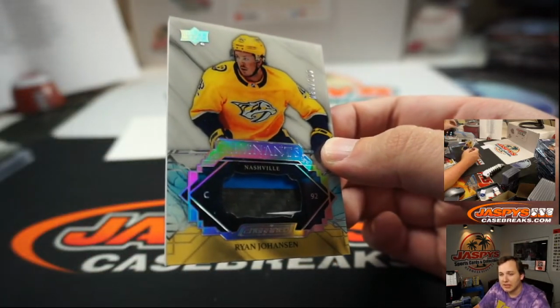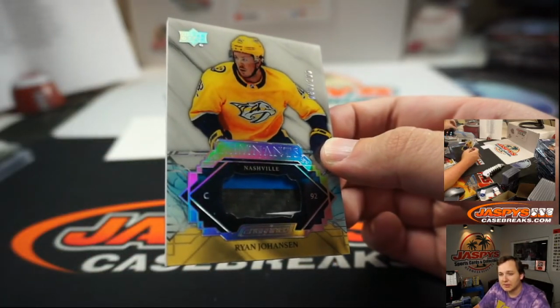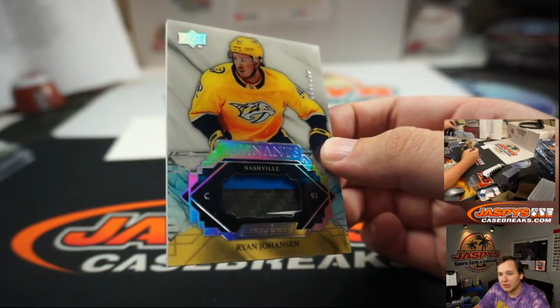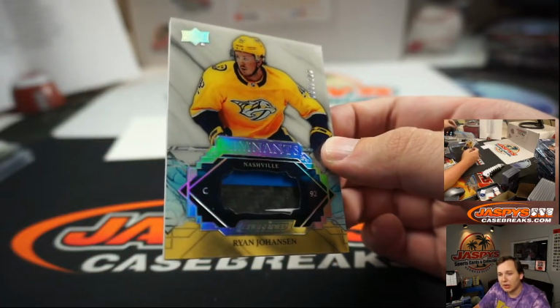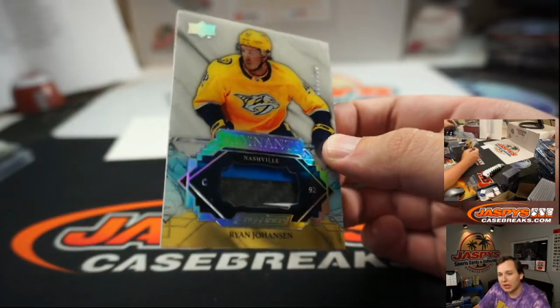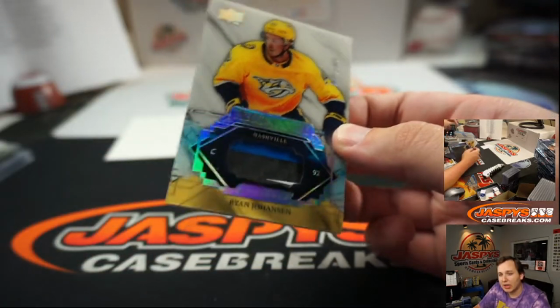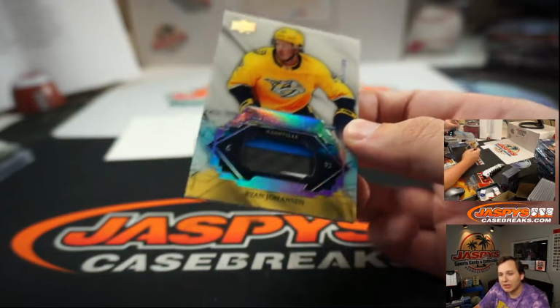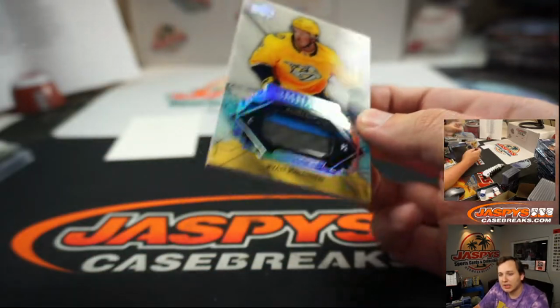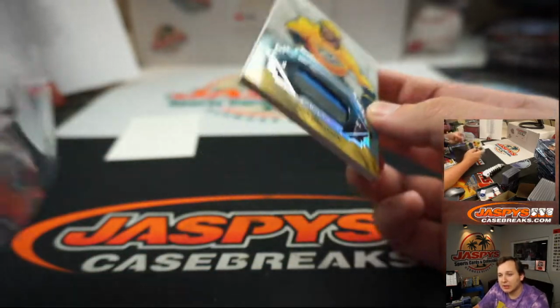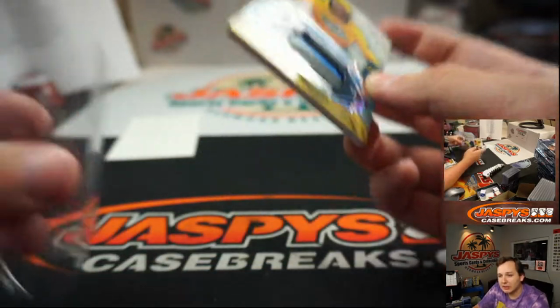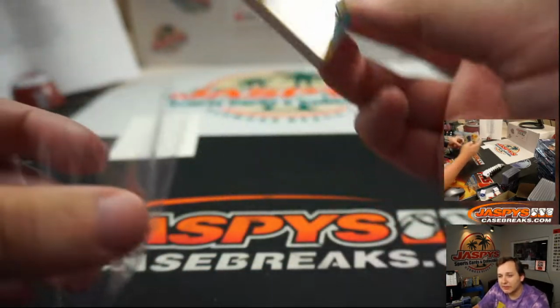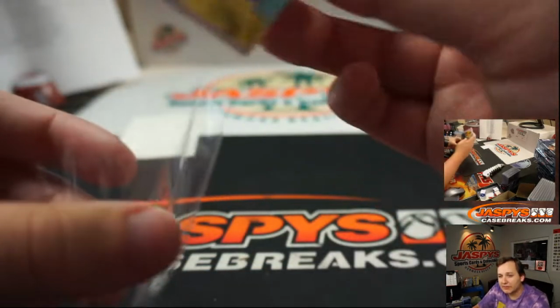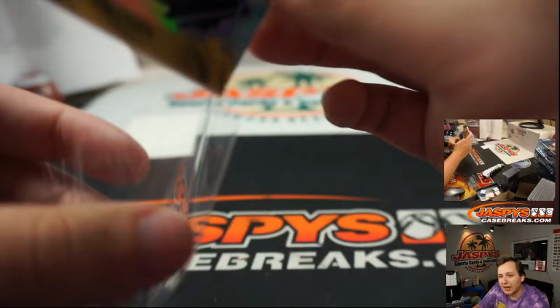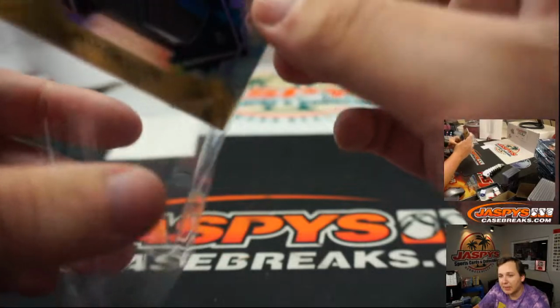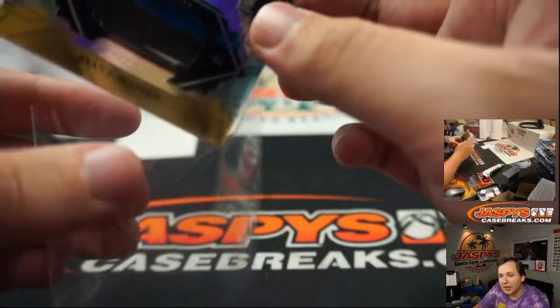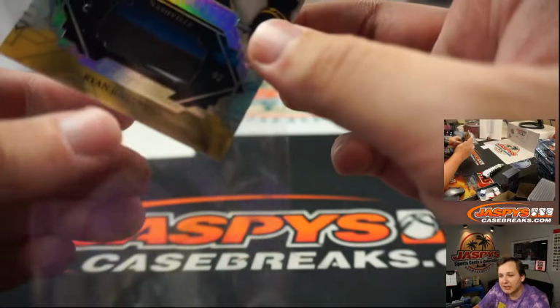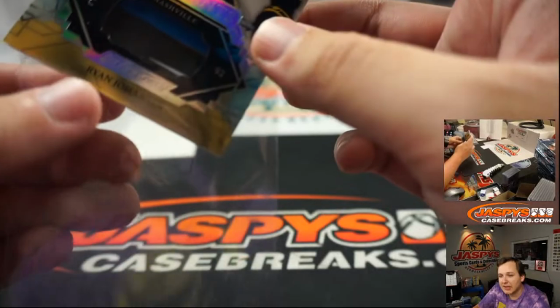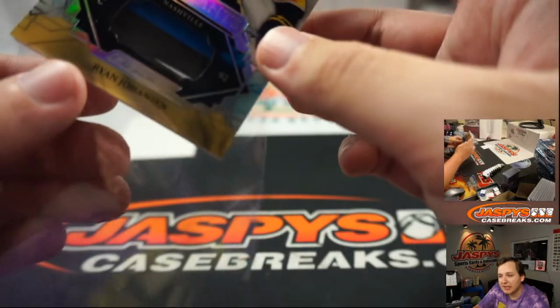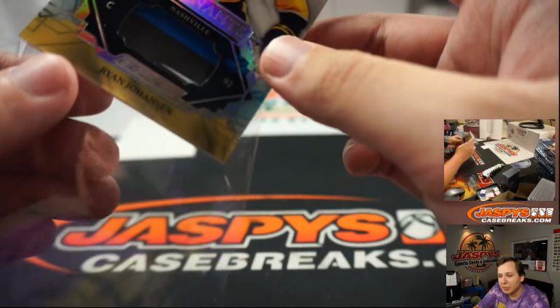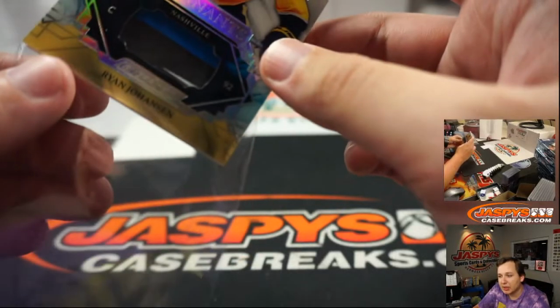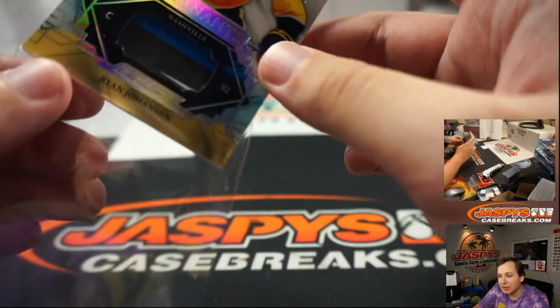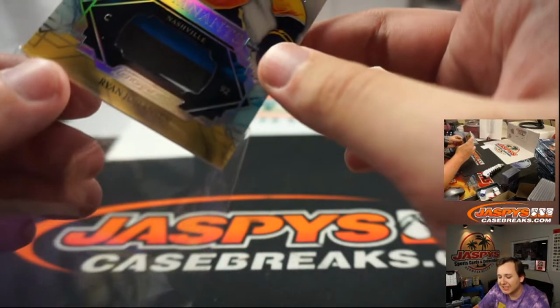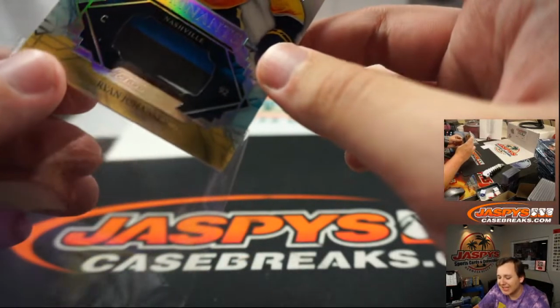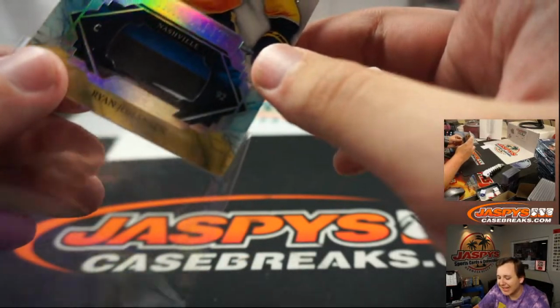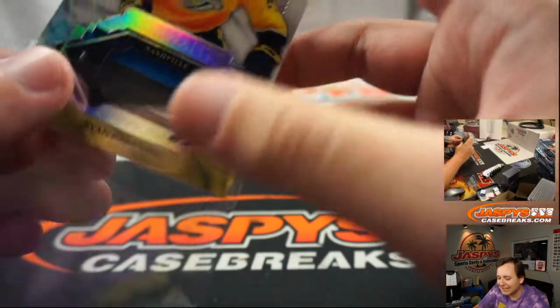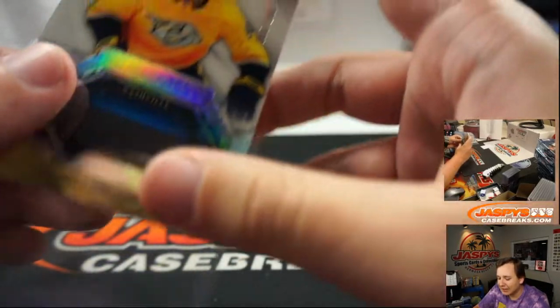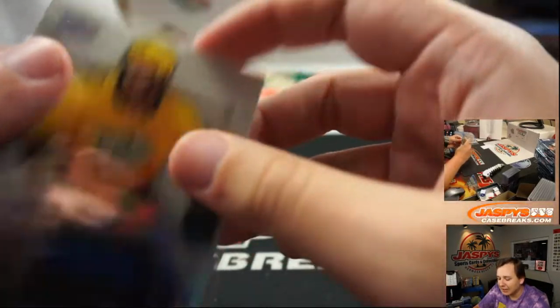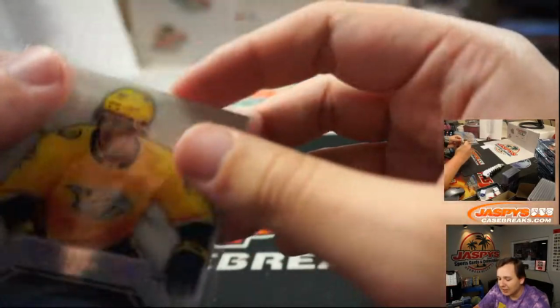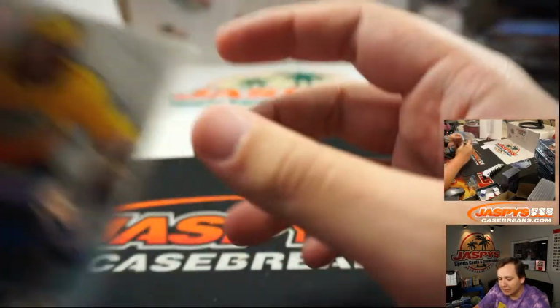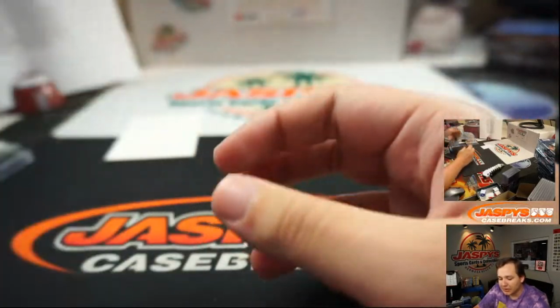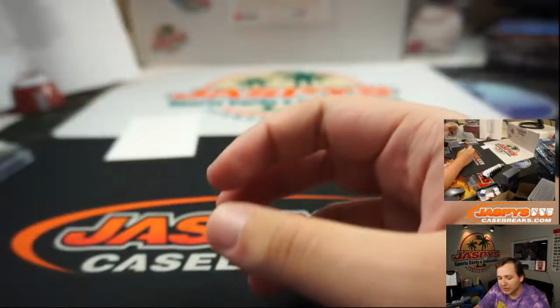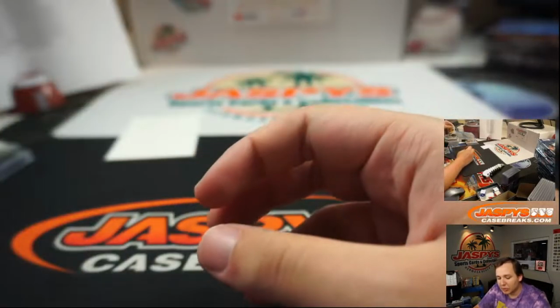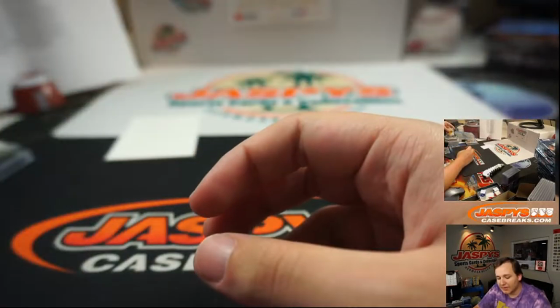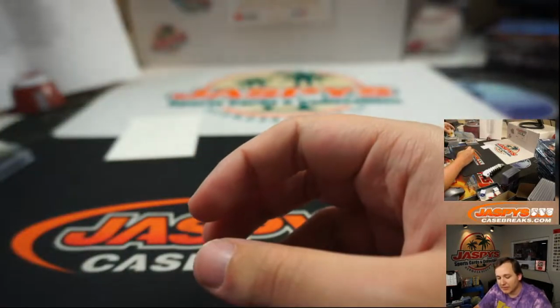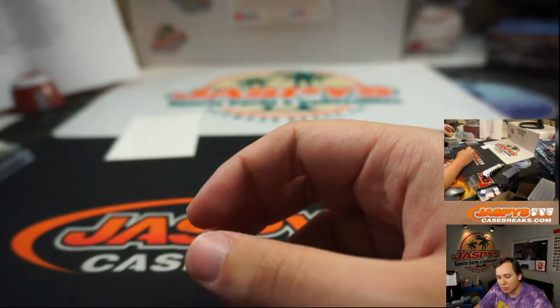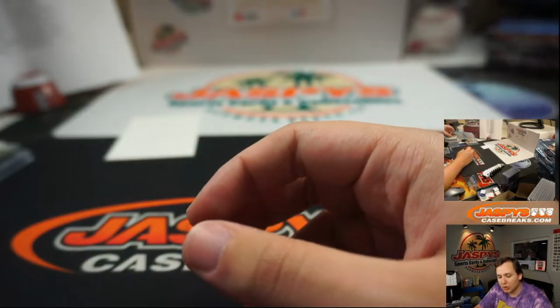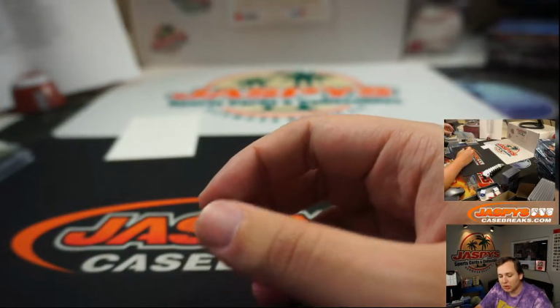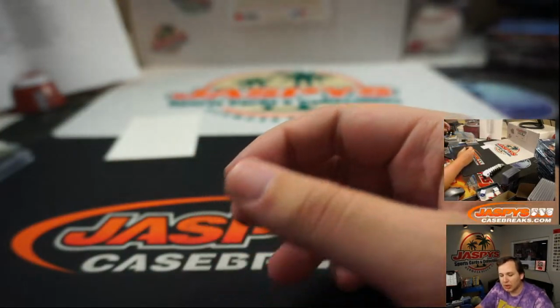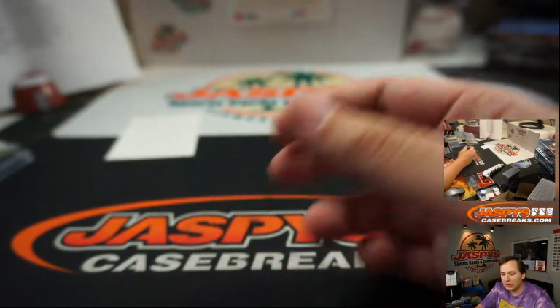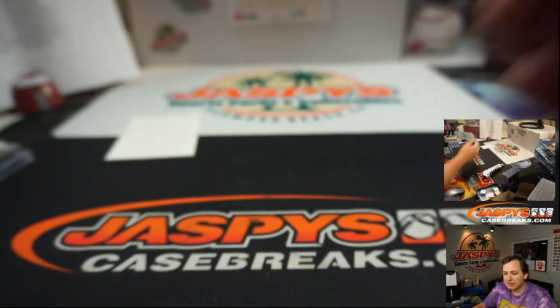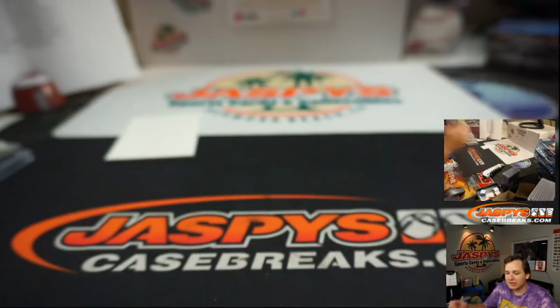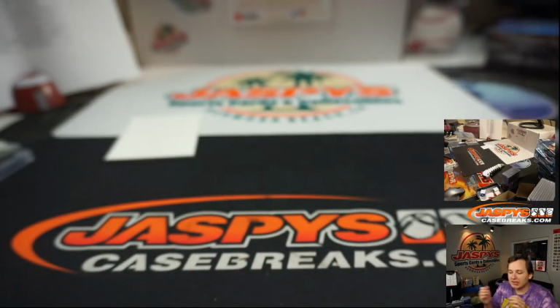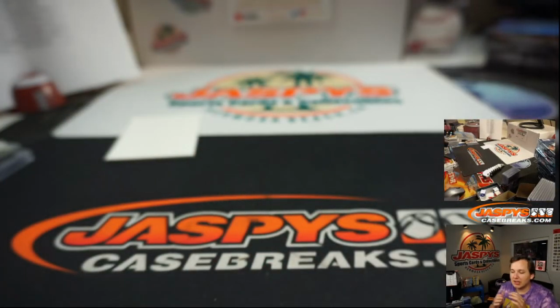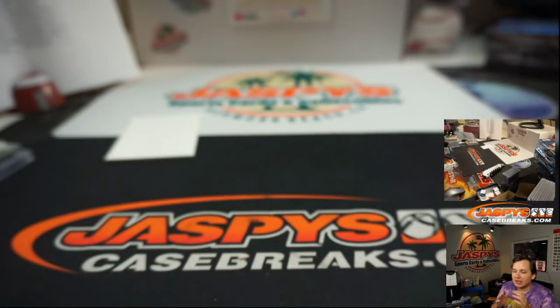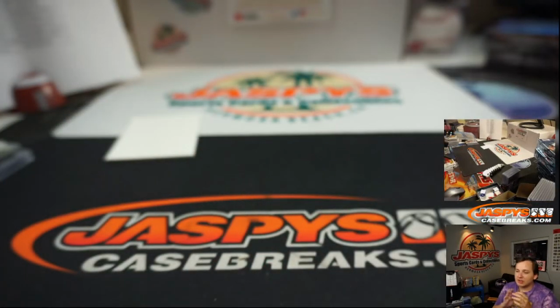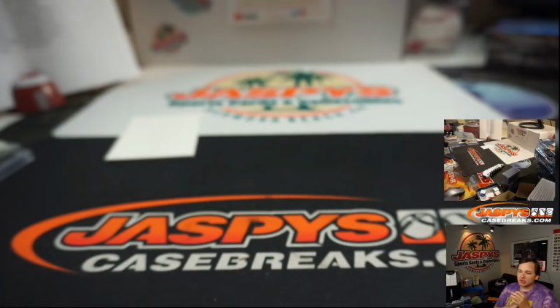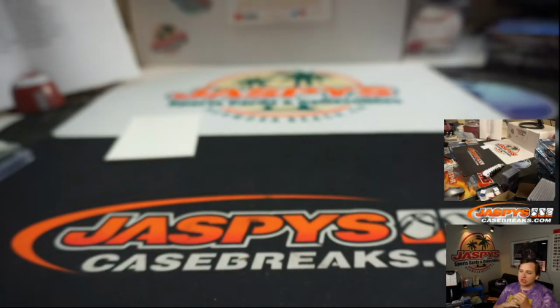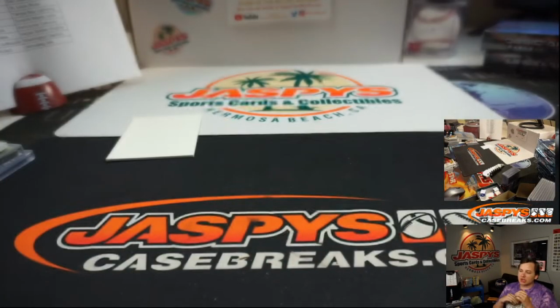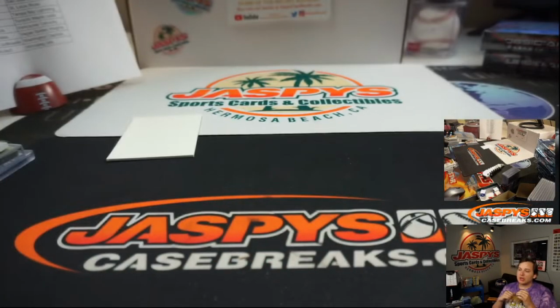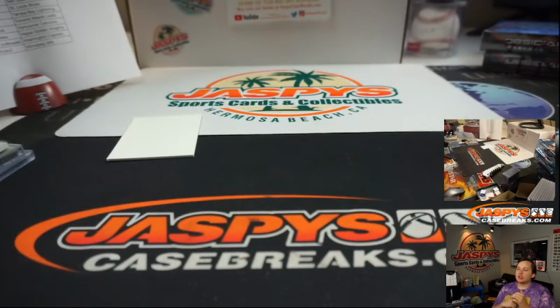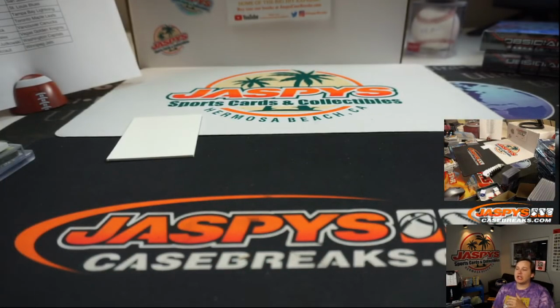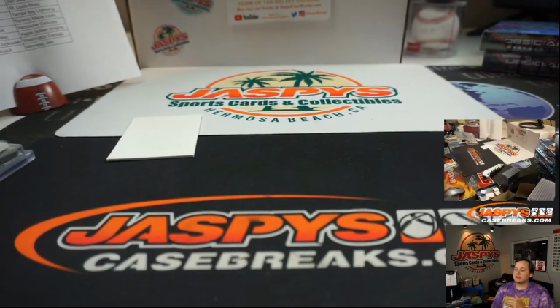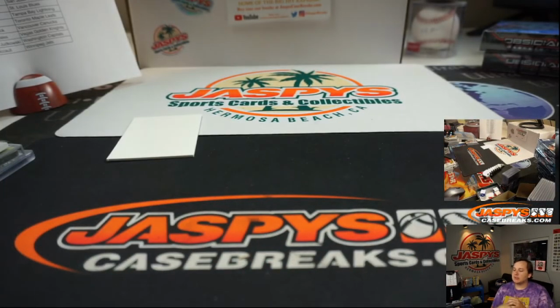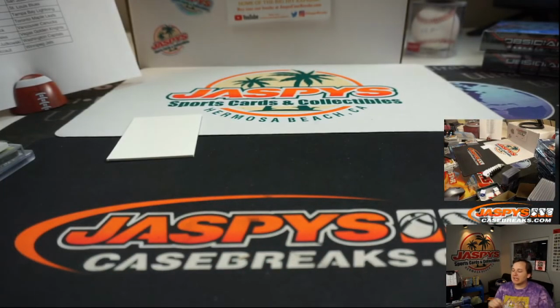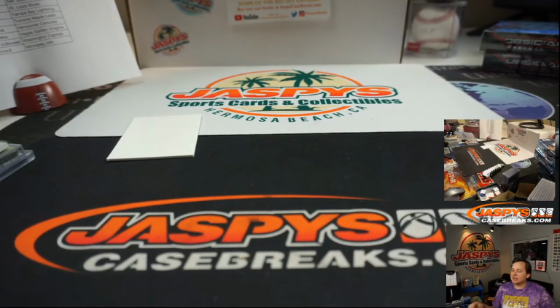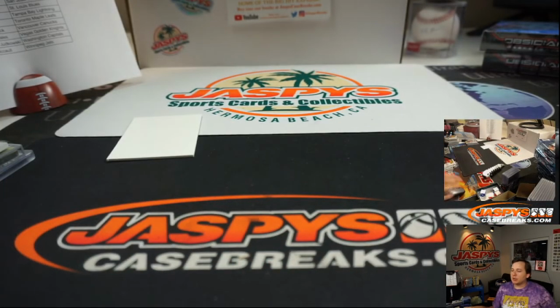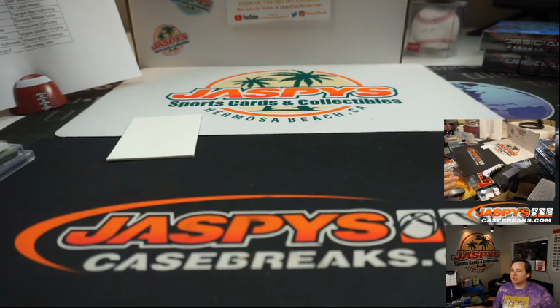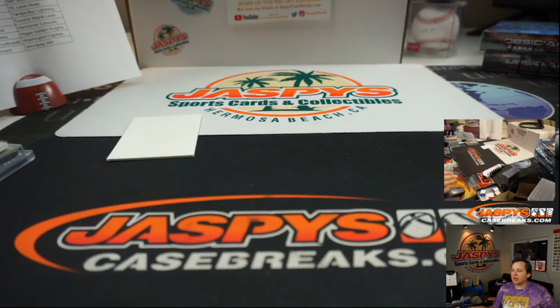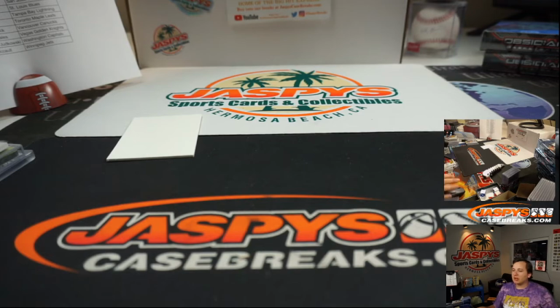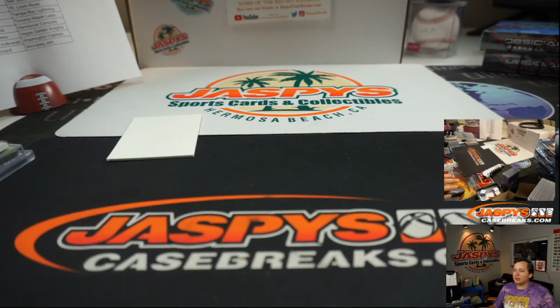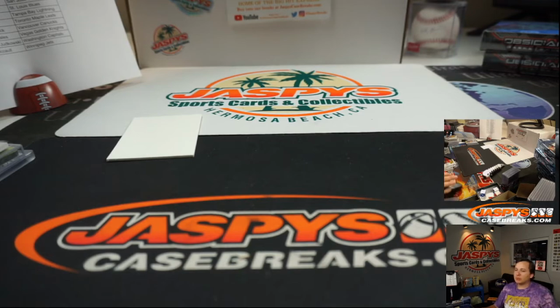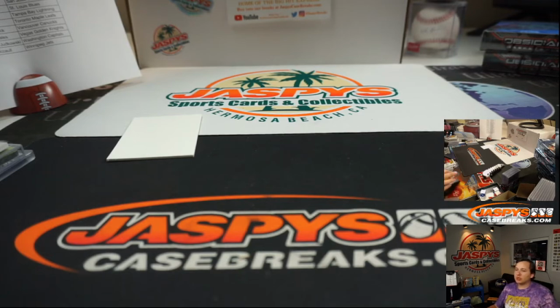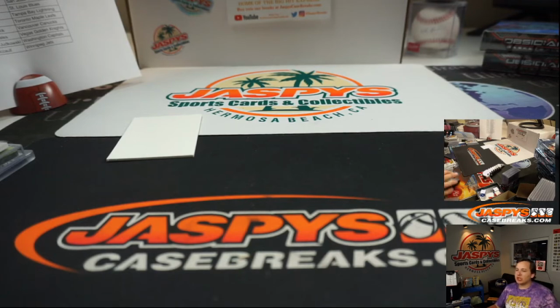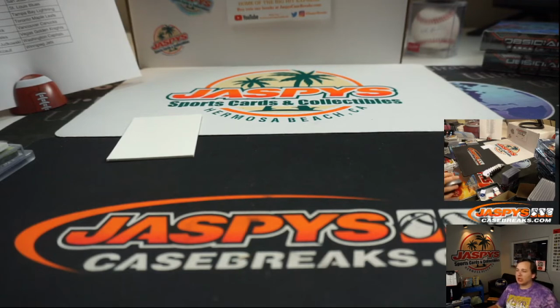So that was Ingrained Hockey, 5-box case break number 10. We'll have some more on Sunday, so check it out — jaspcasebreaks.com. Appreciate it.